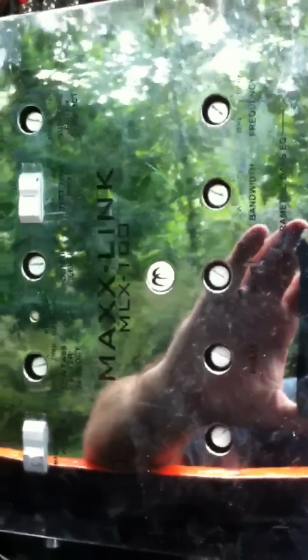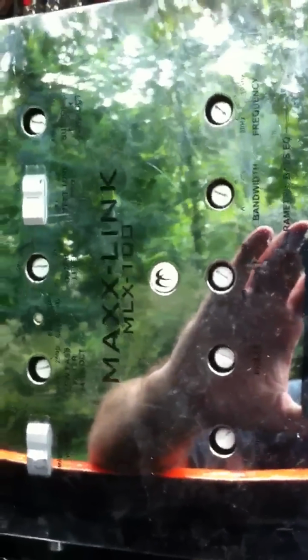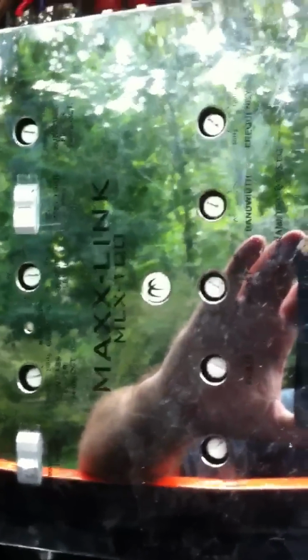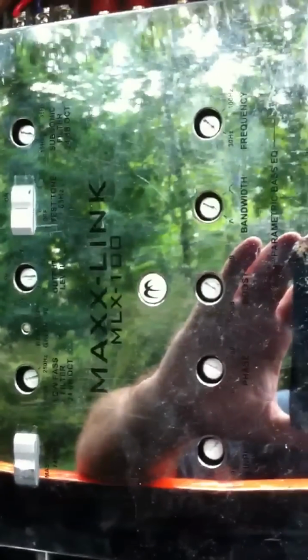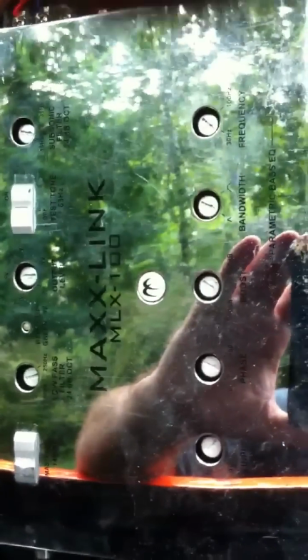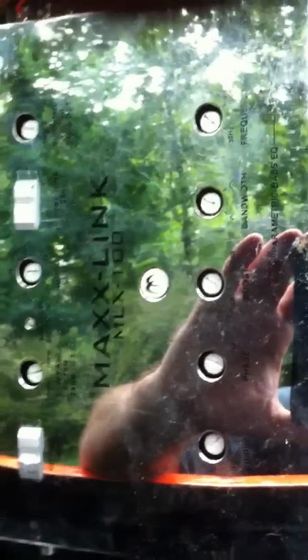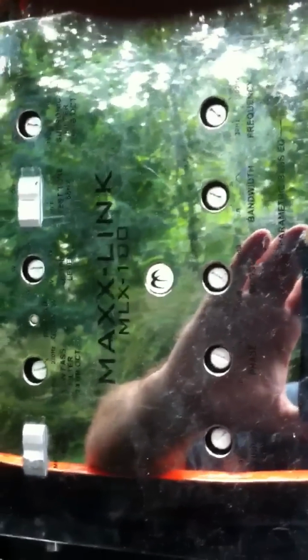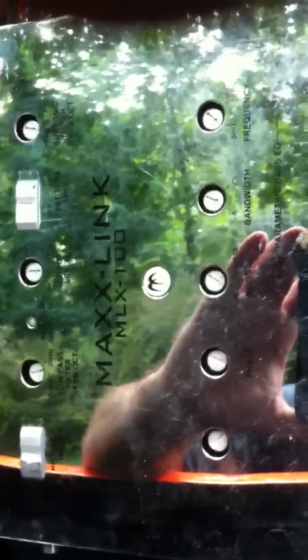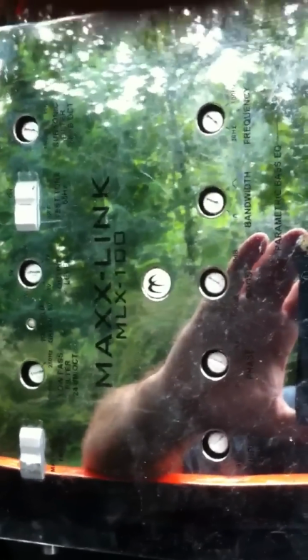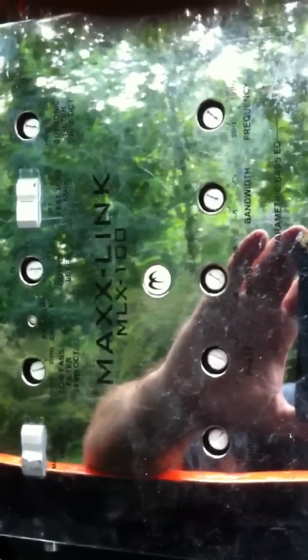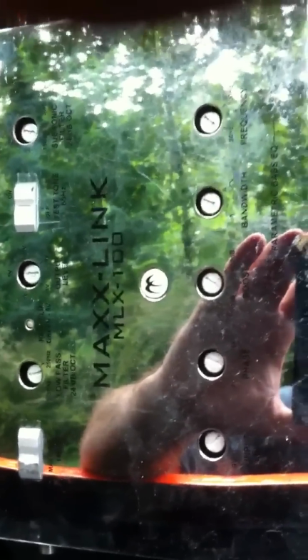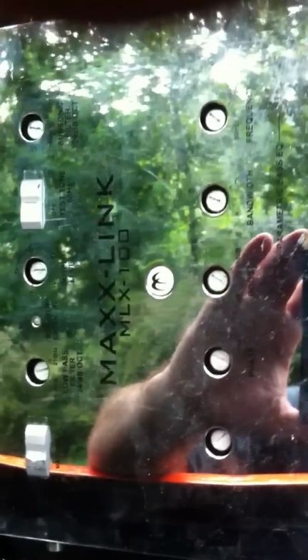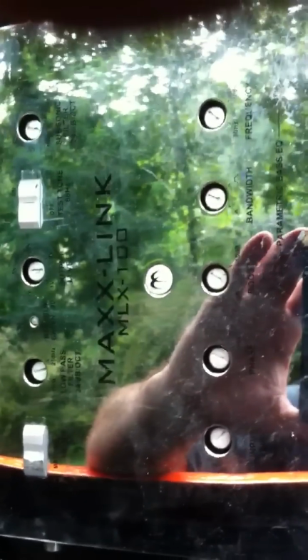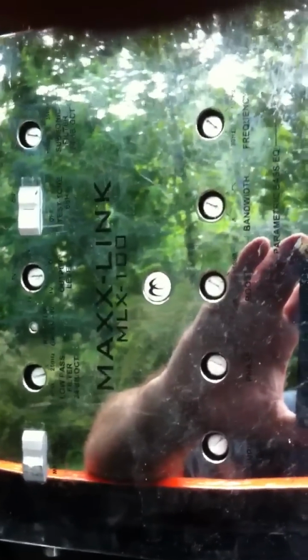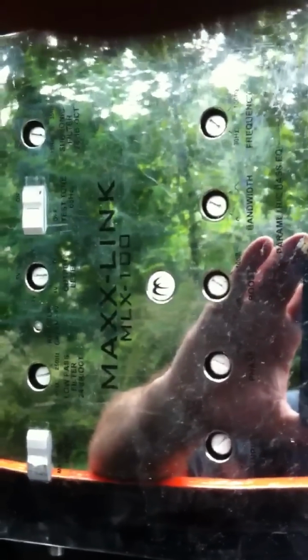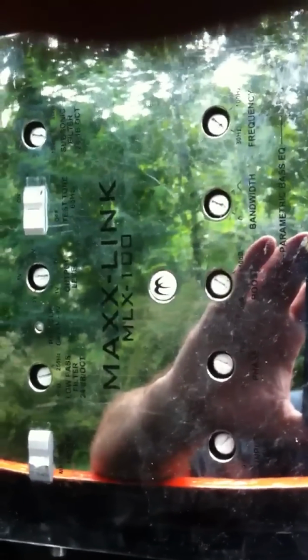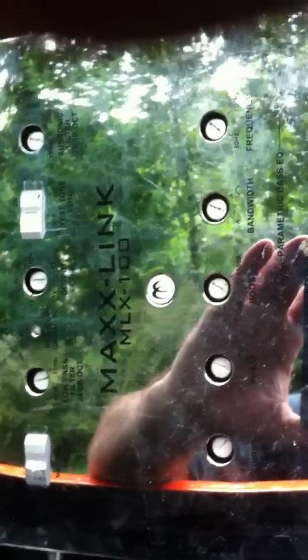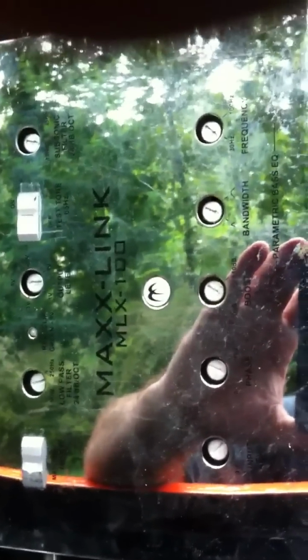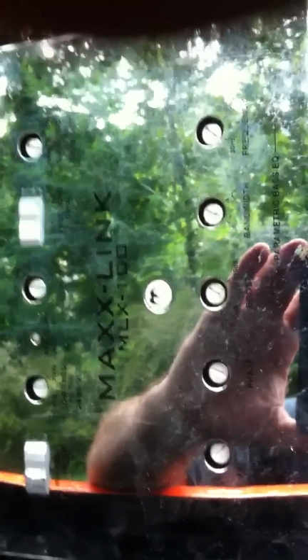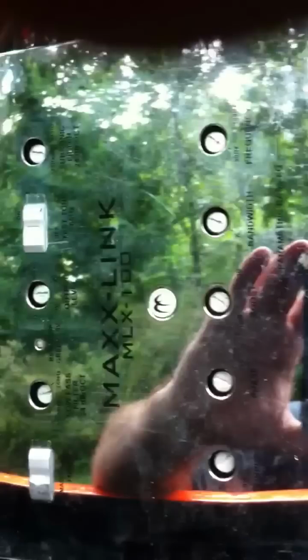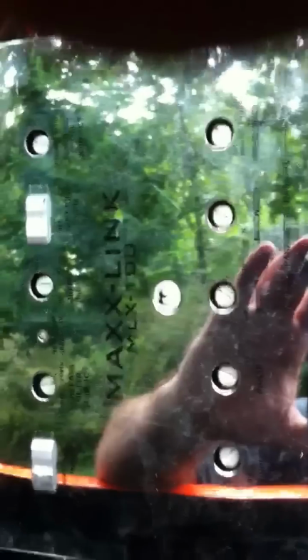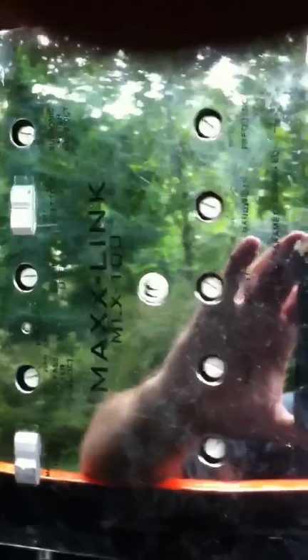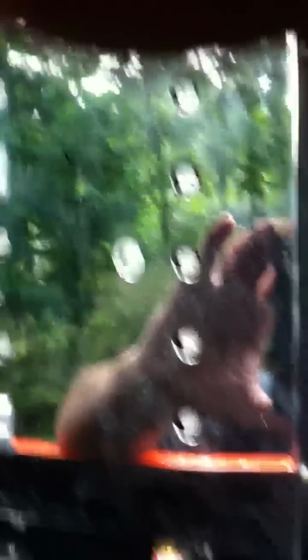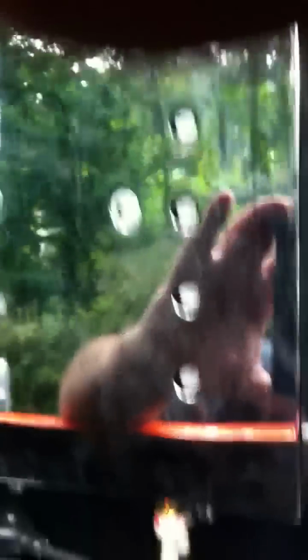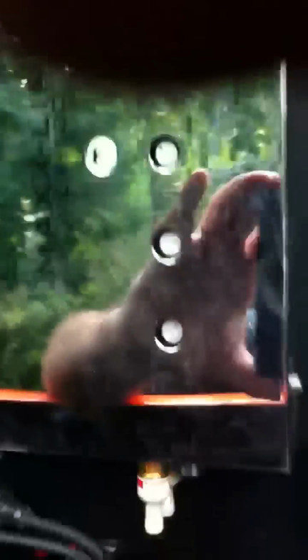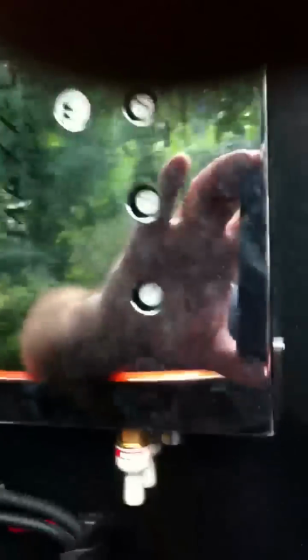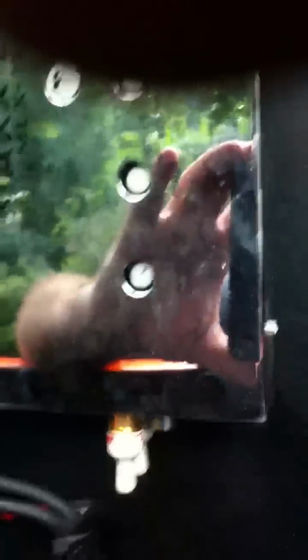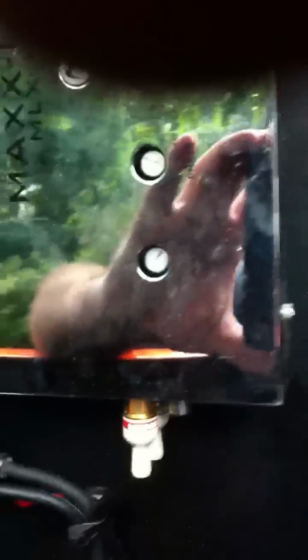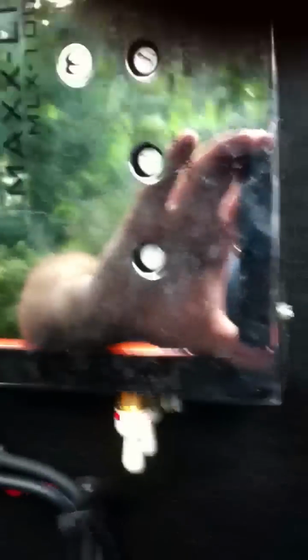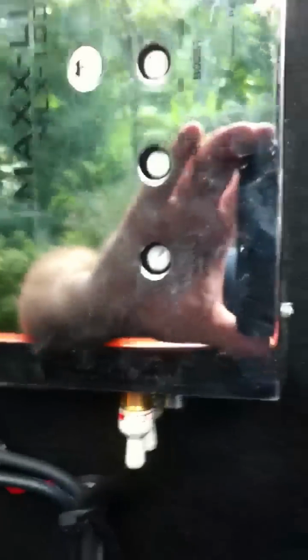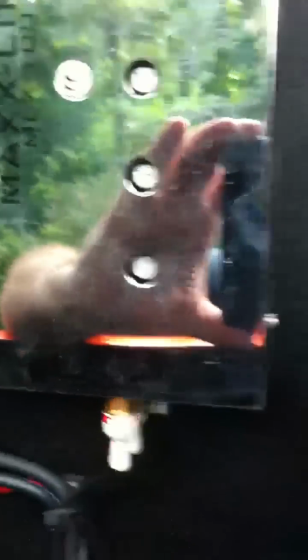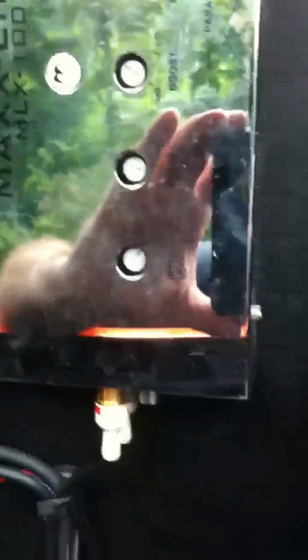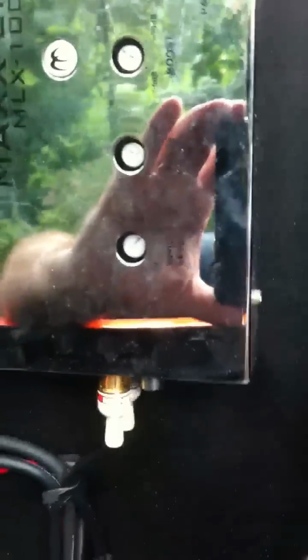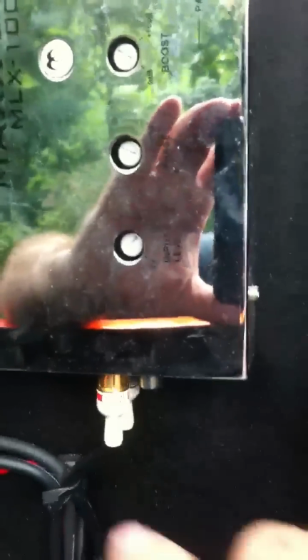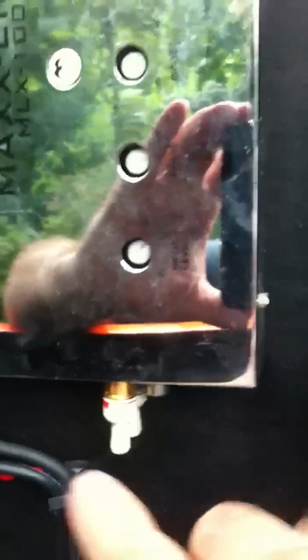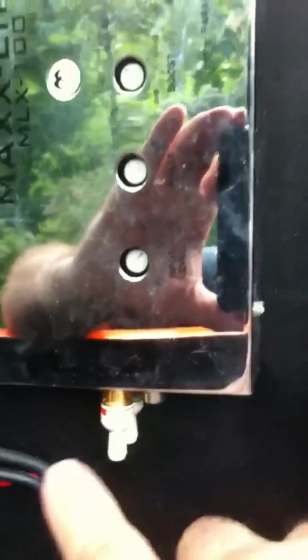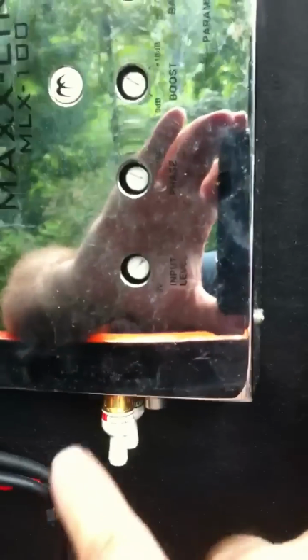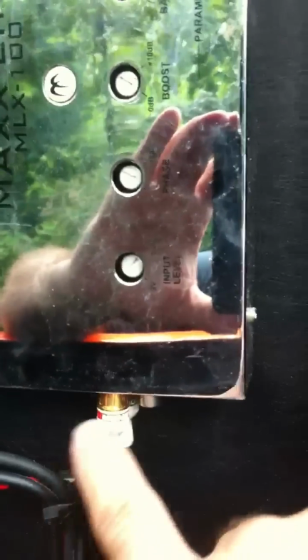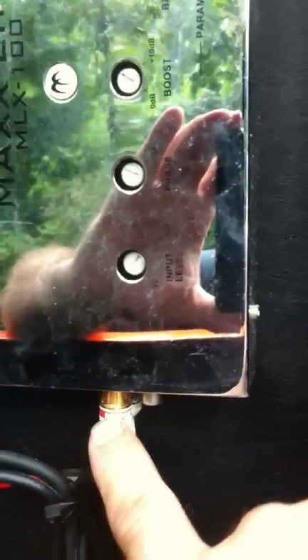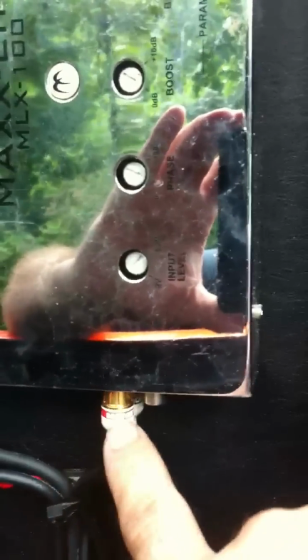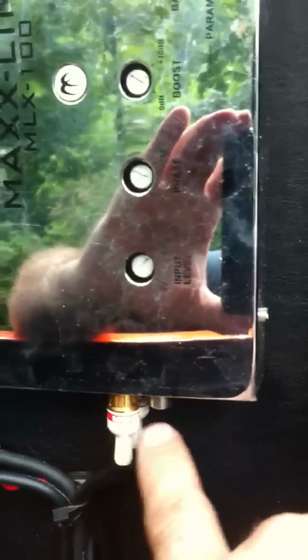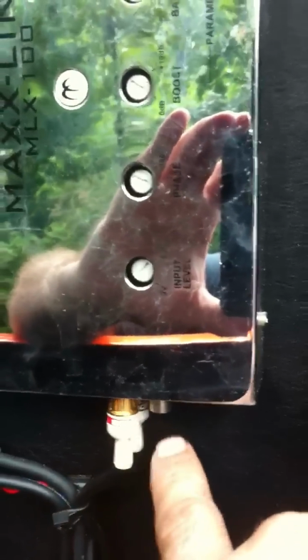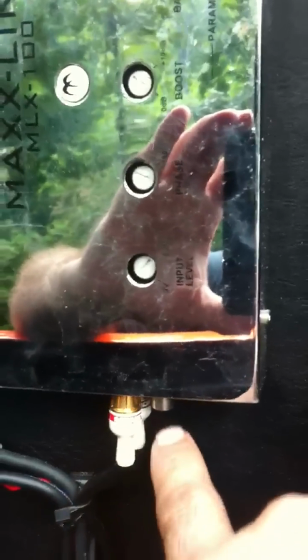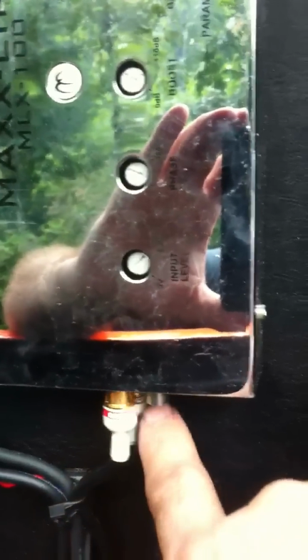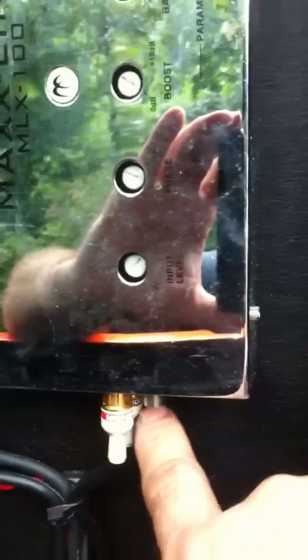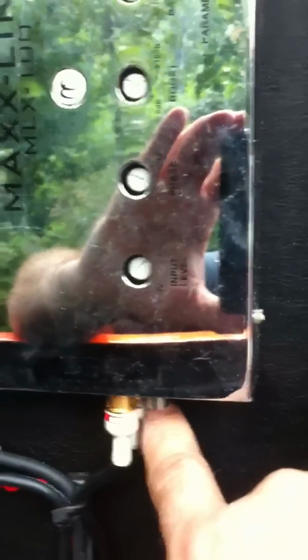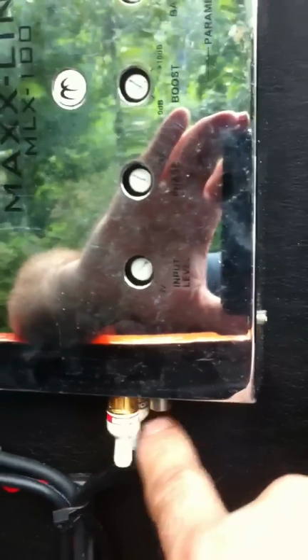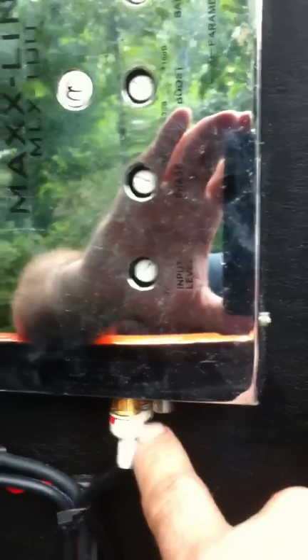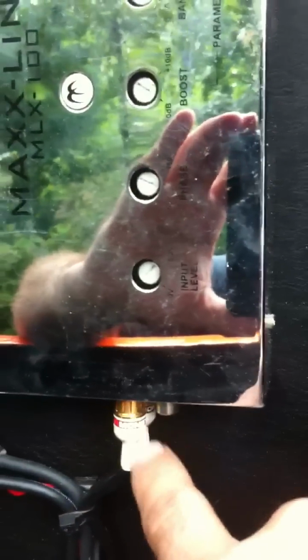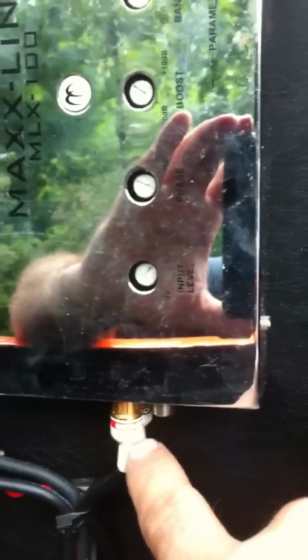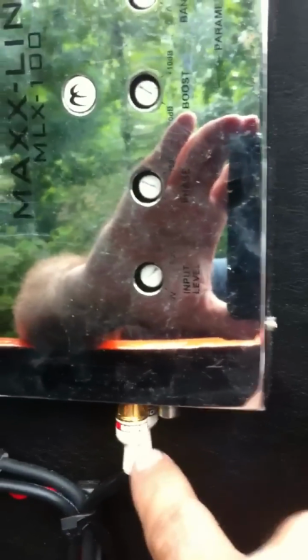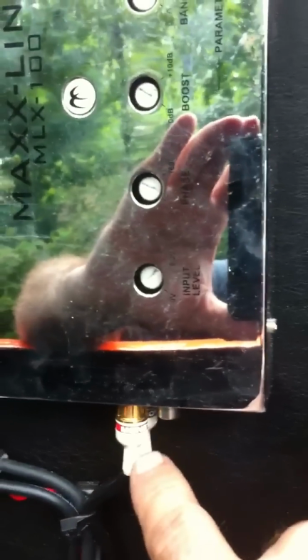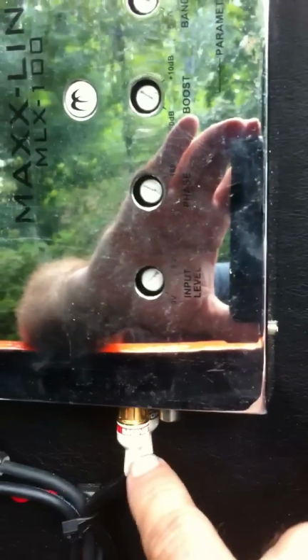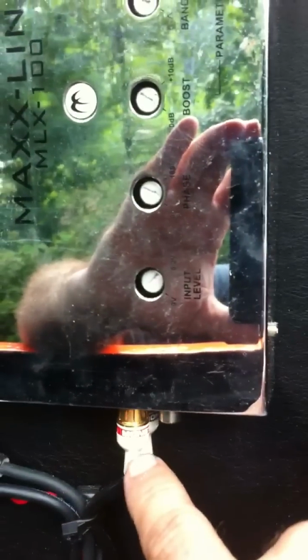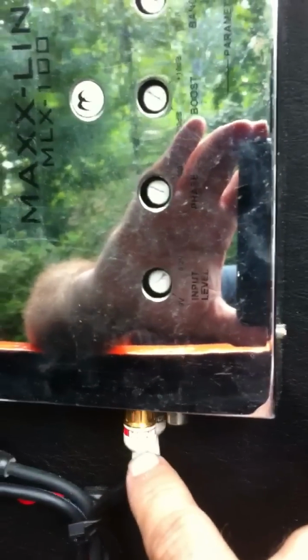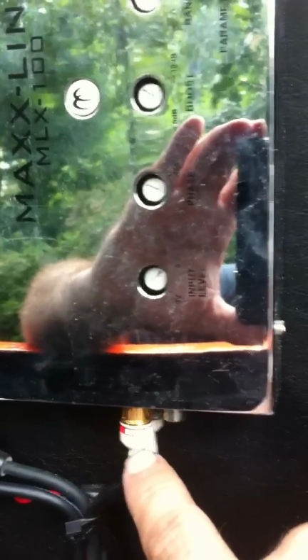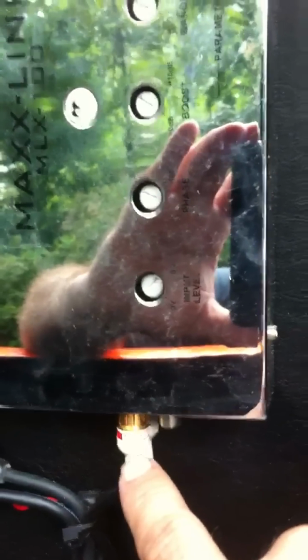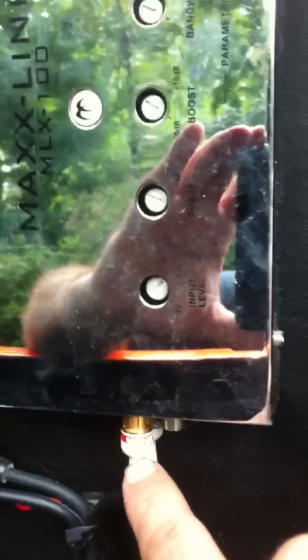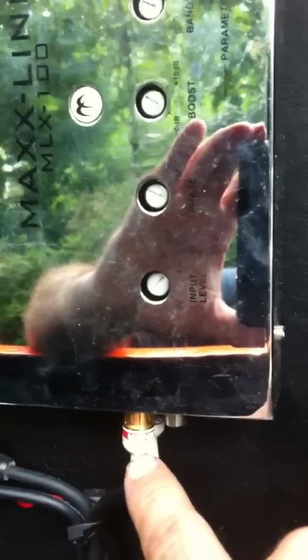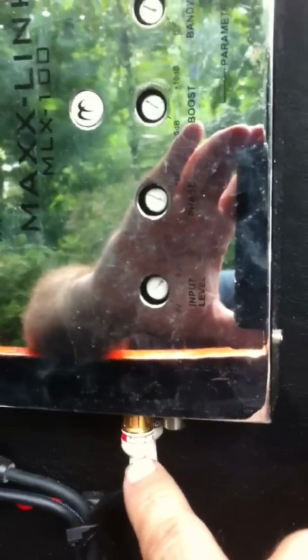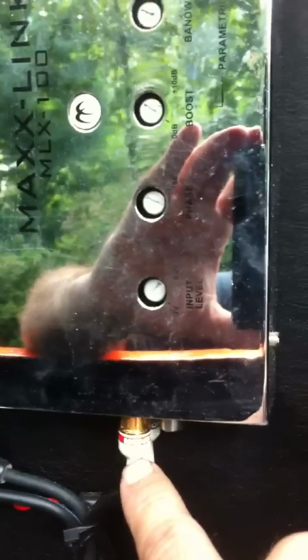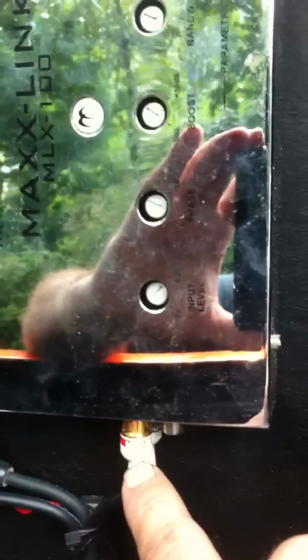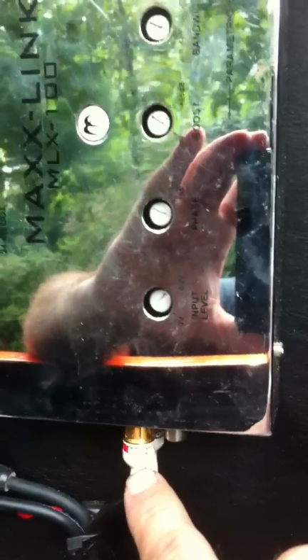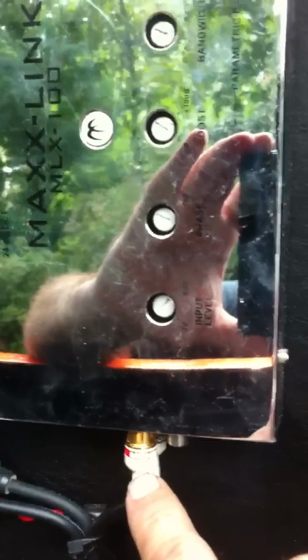Next, you want to run your RCA from your head unit to the back, to the input side right here. Plug that in and have it ready to go.